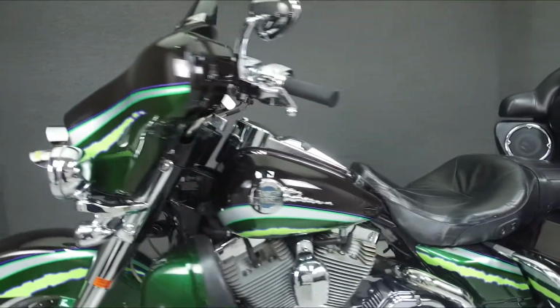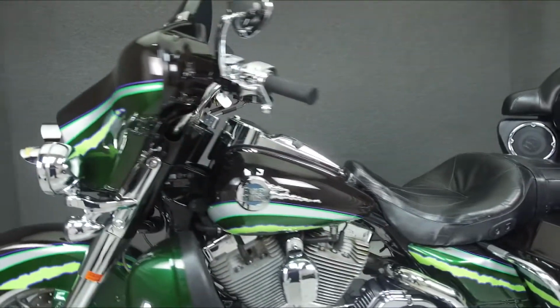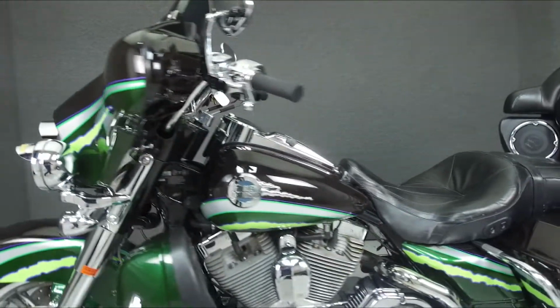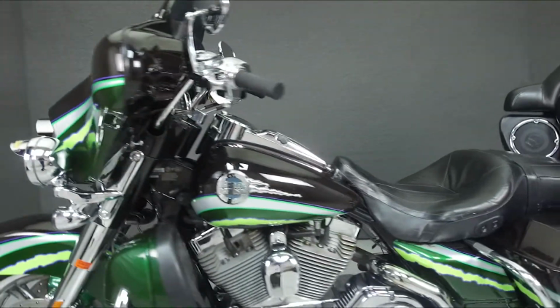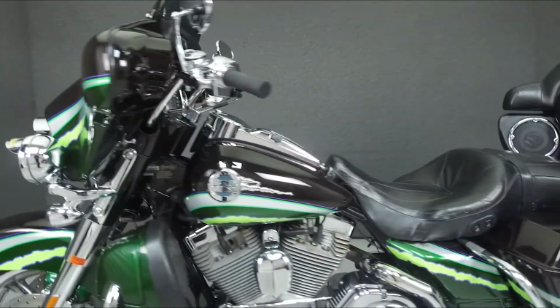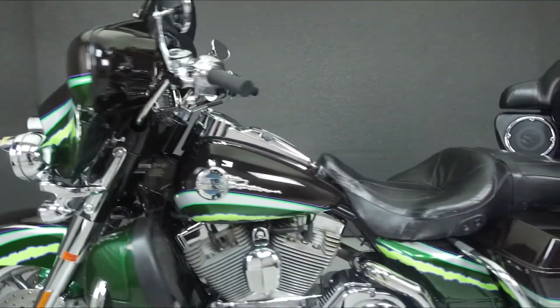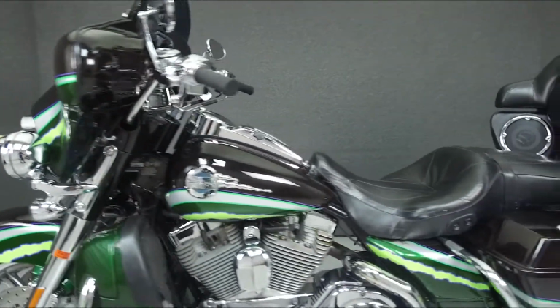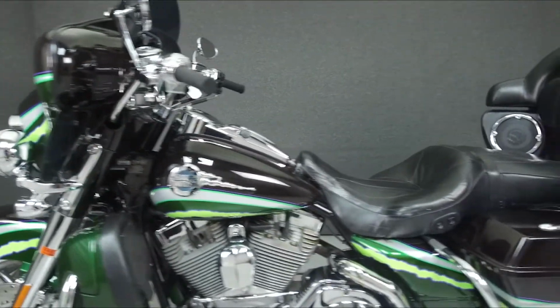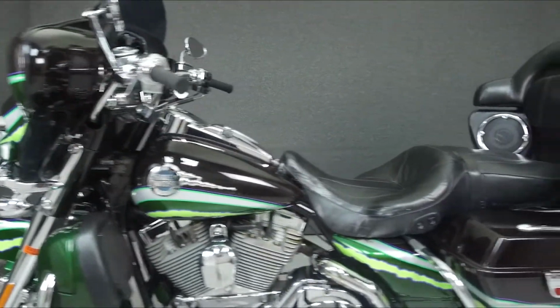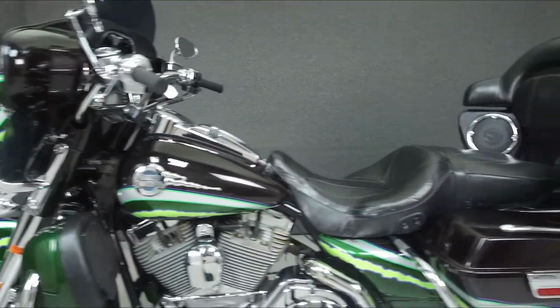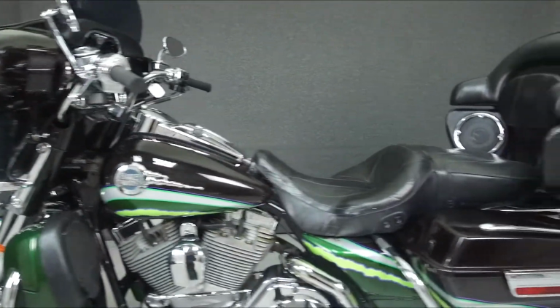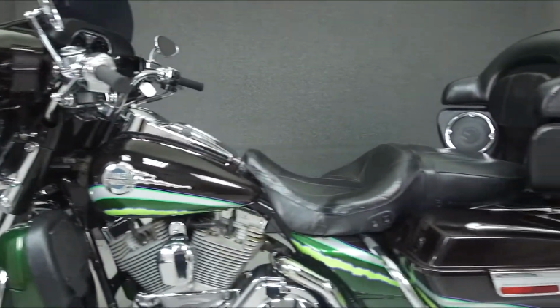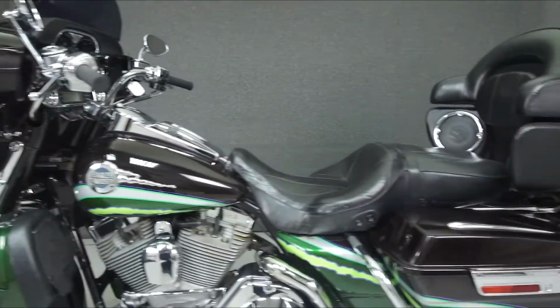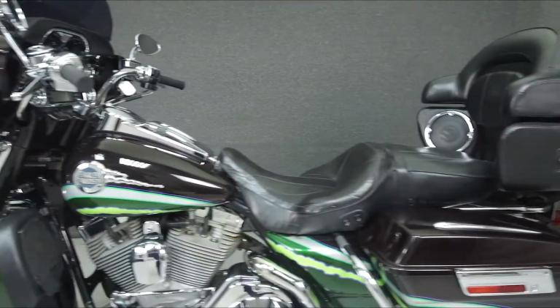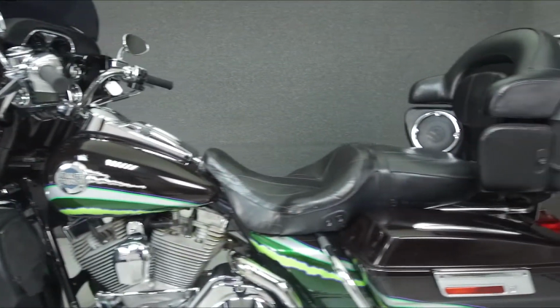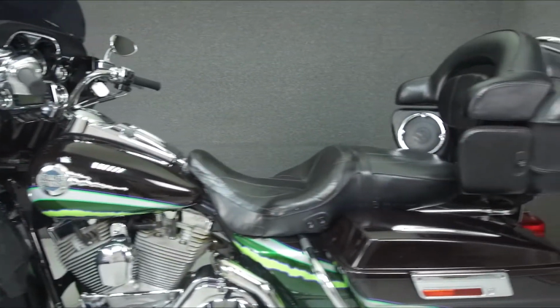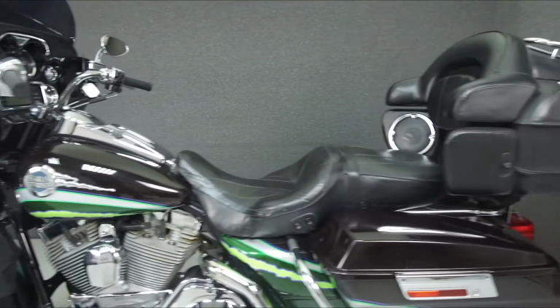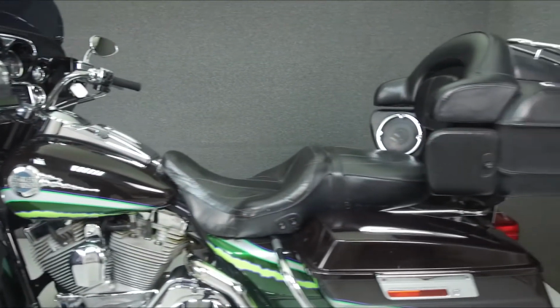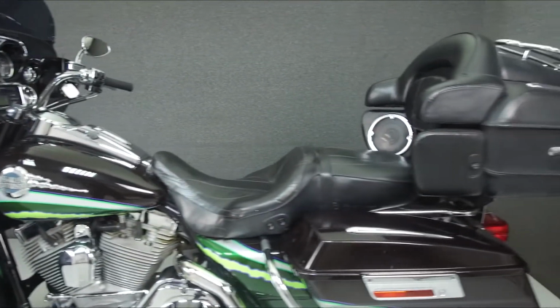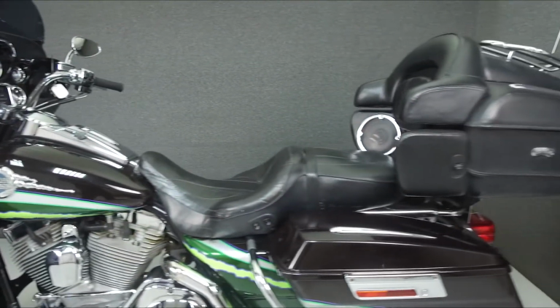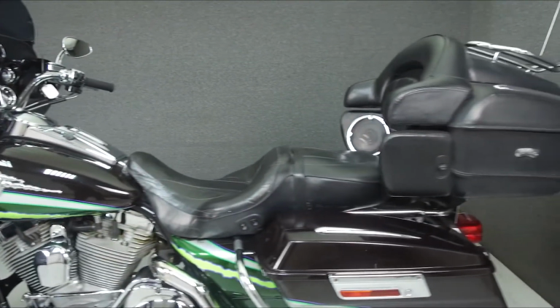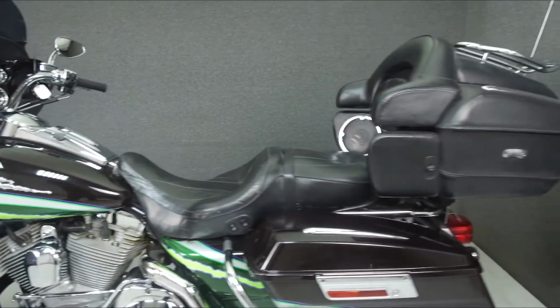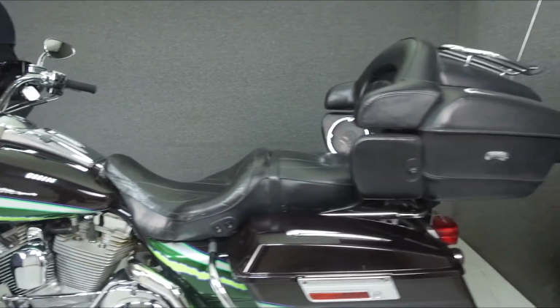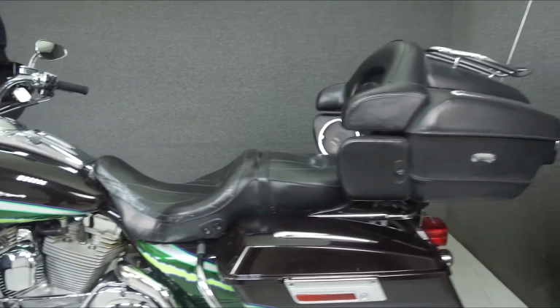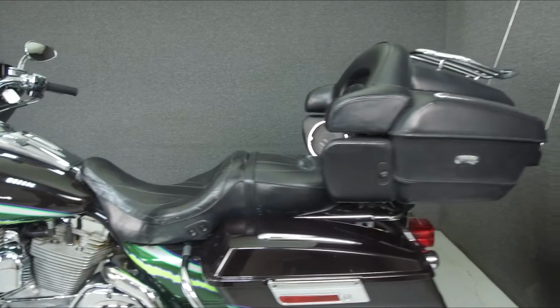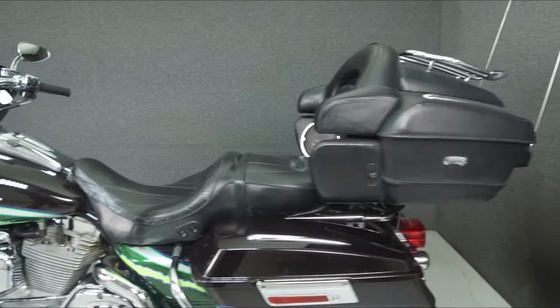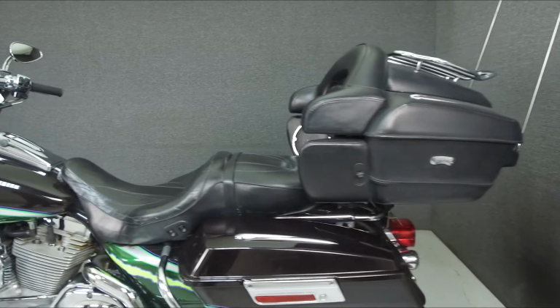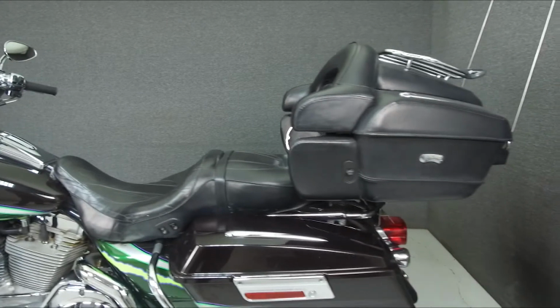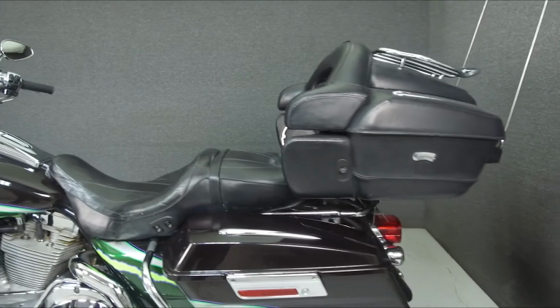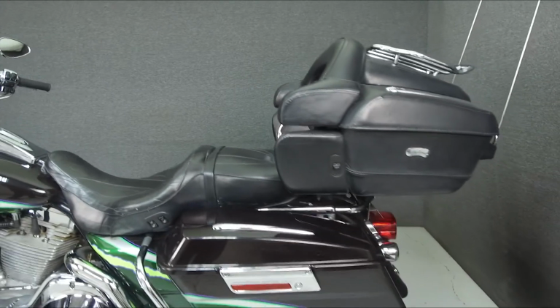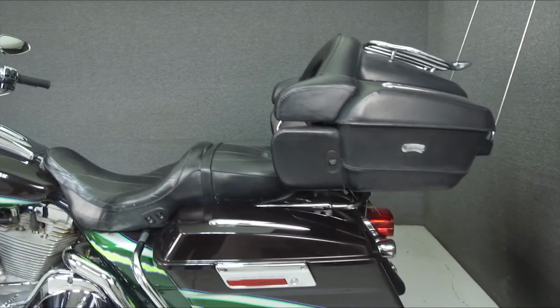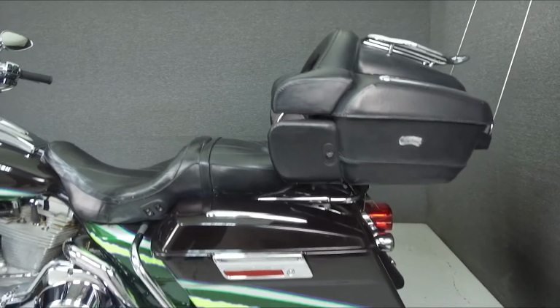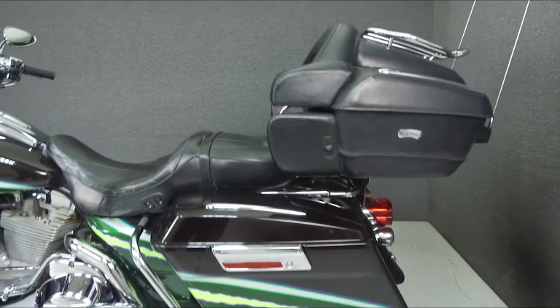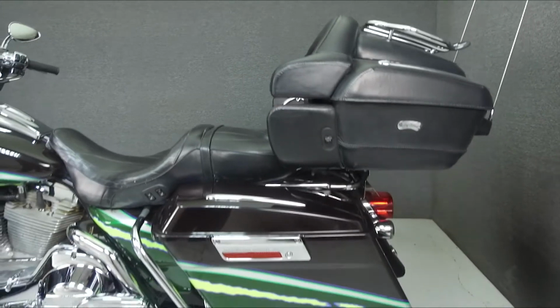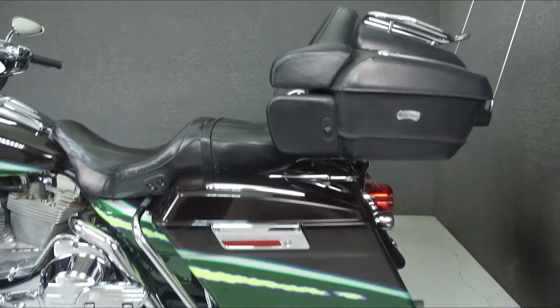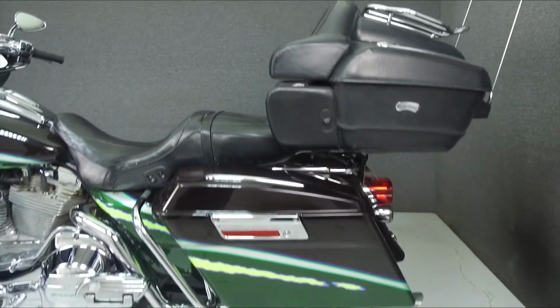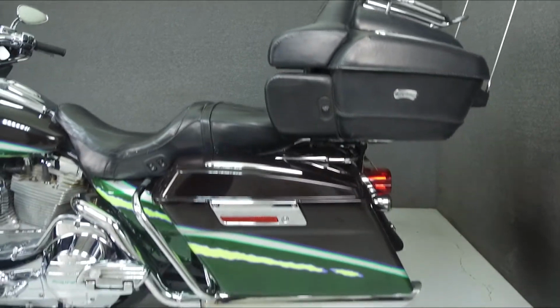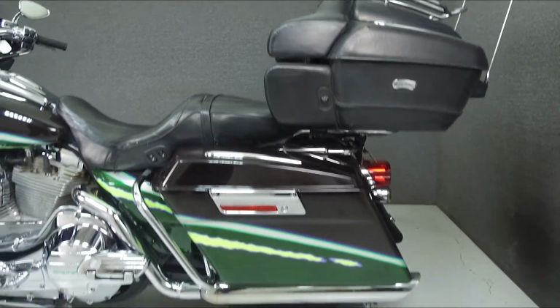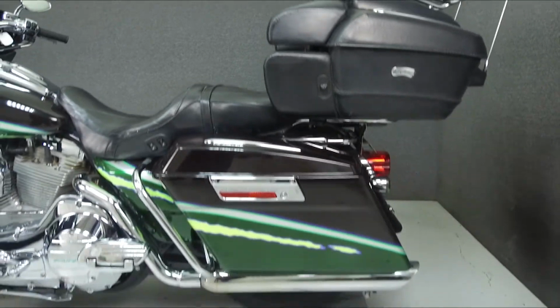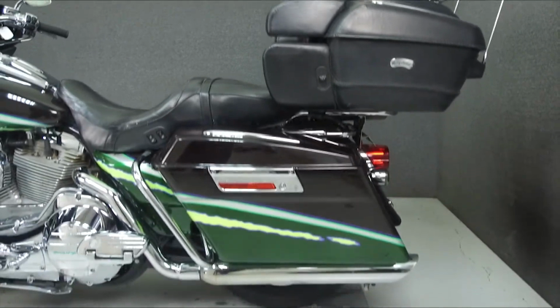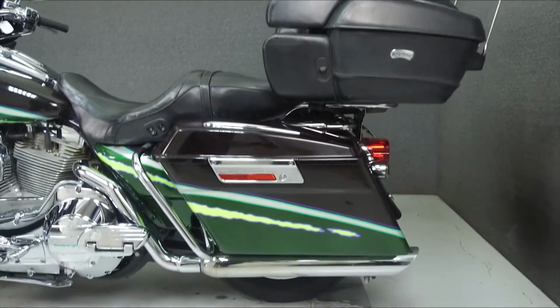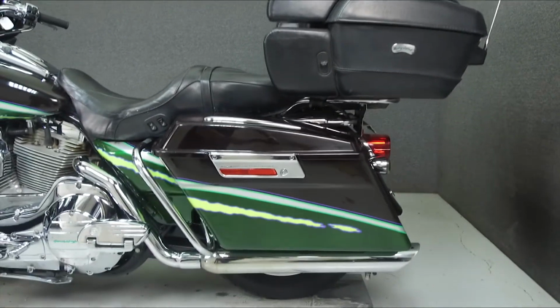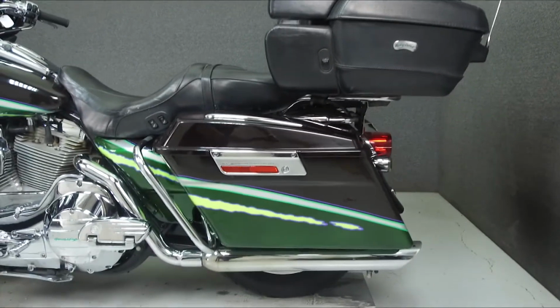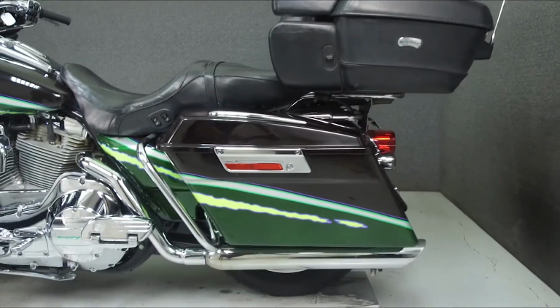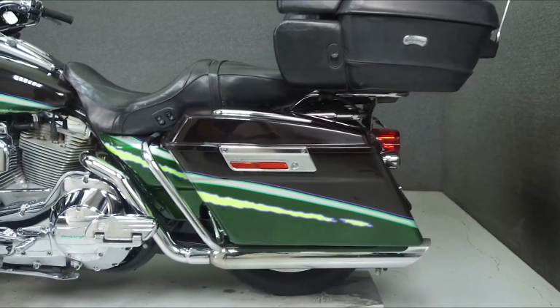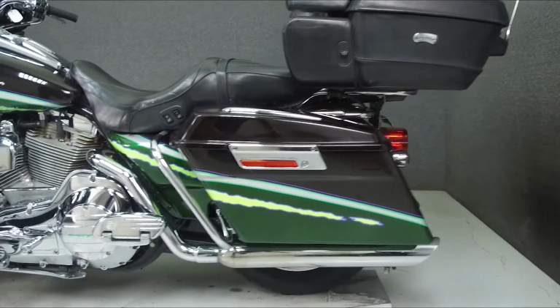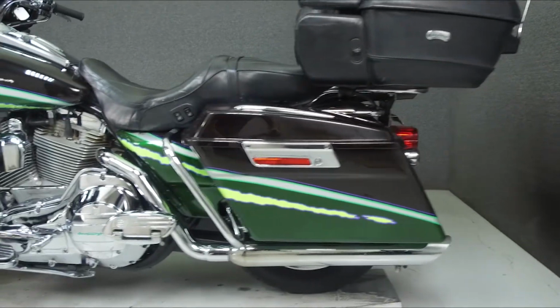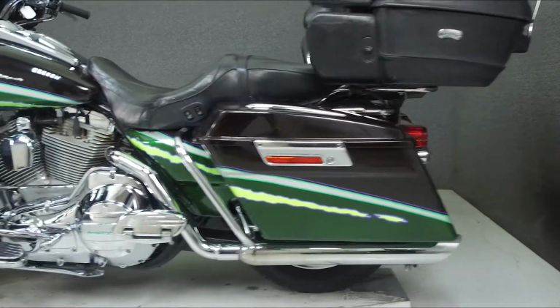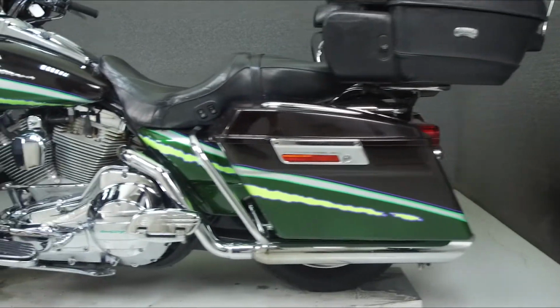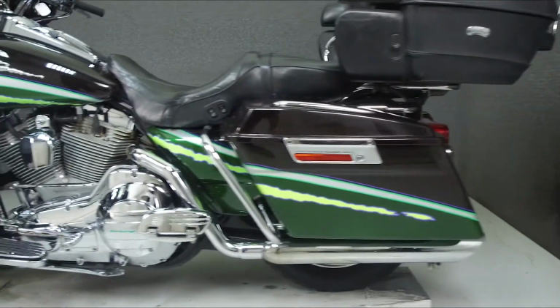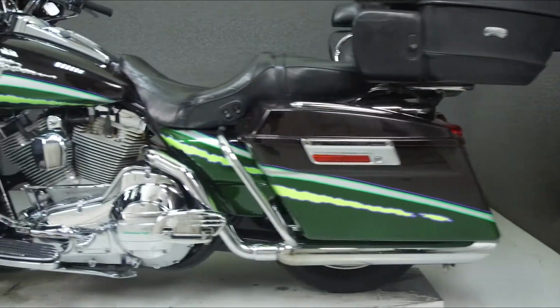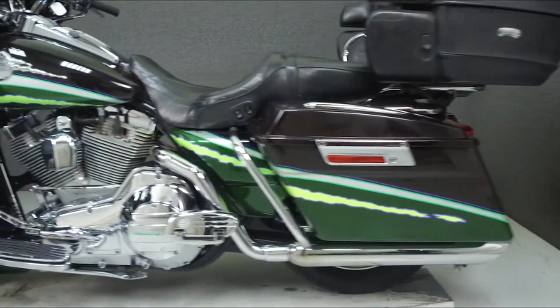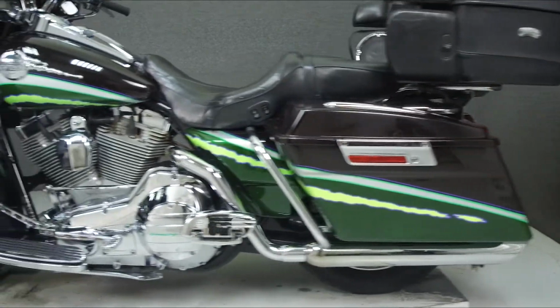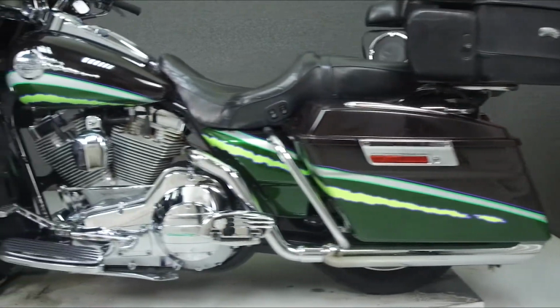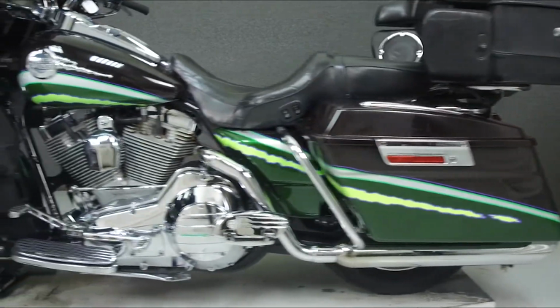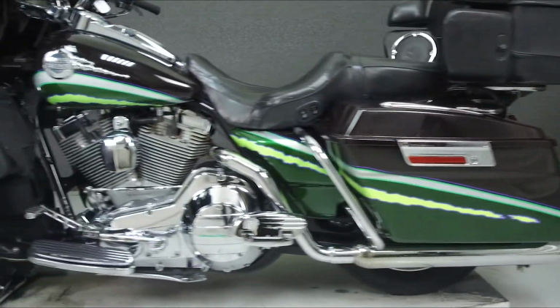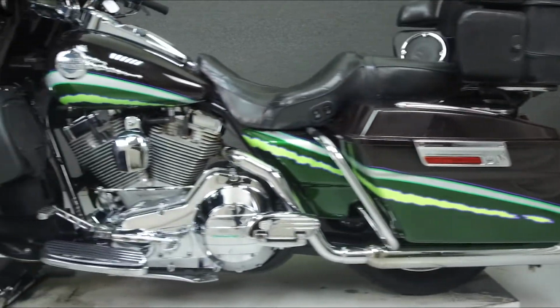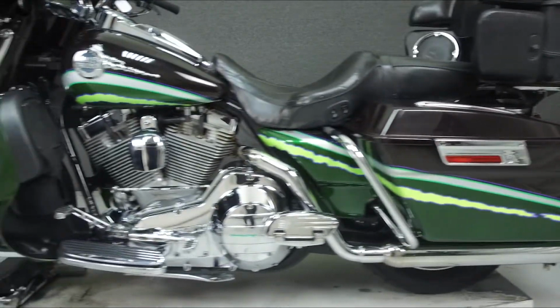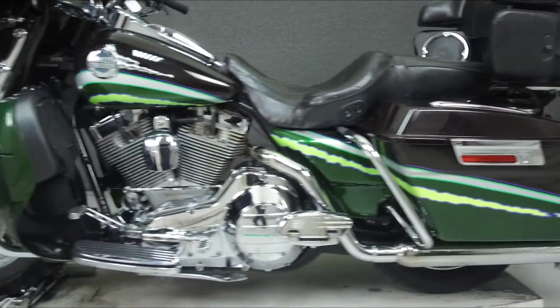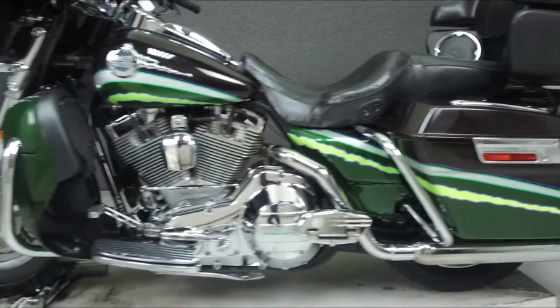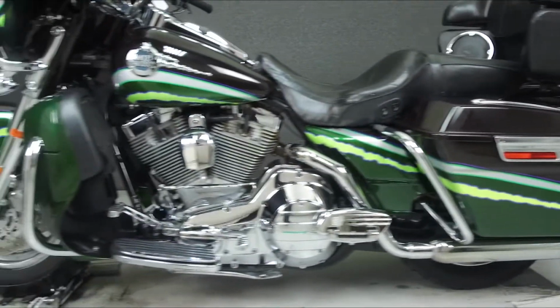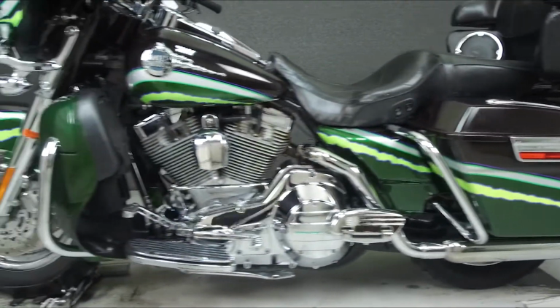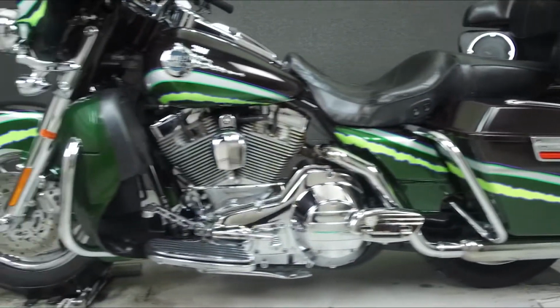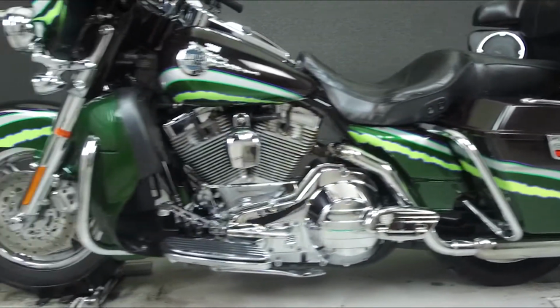This bike comes equipped with a multifunction 4-speaker stereo system, cruise control, and heated seats. It has also been upgraded with a true dual exhaust.